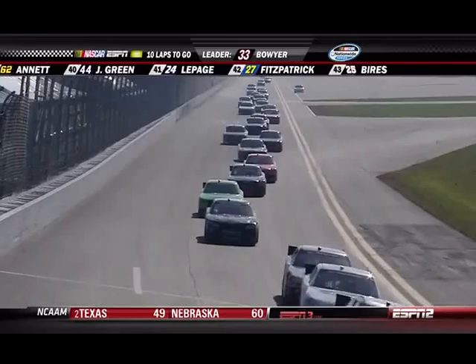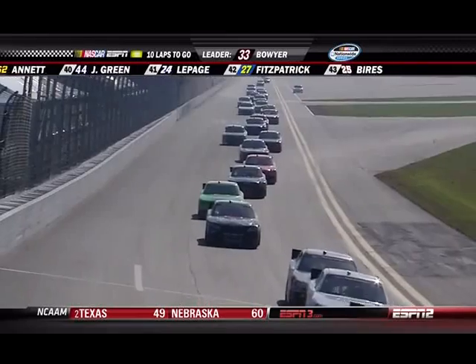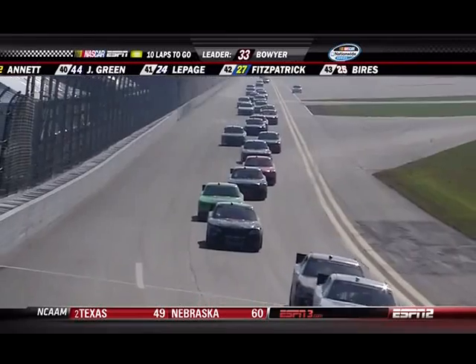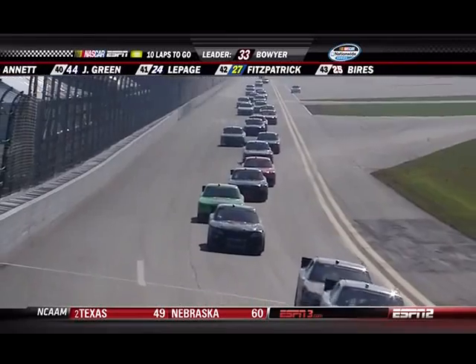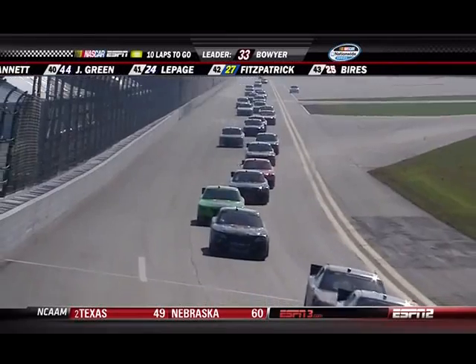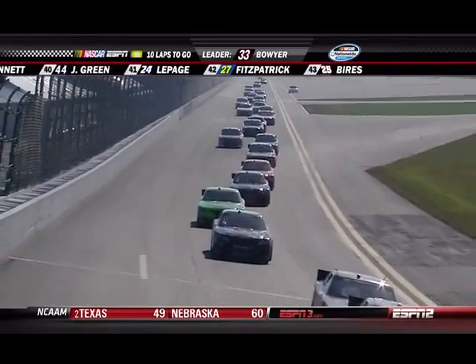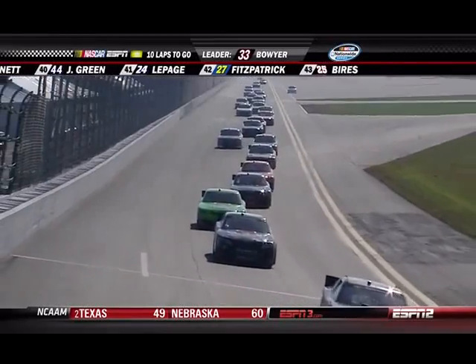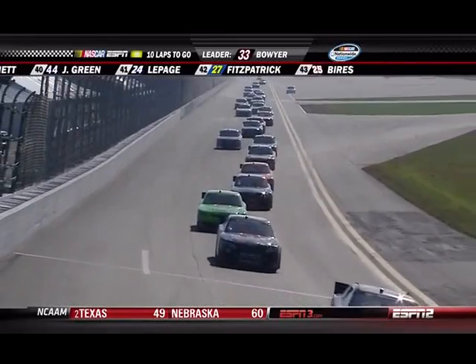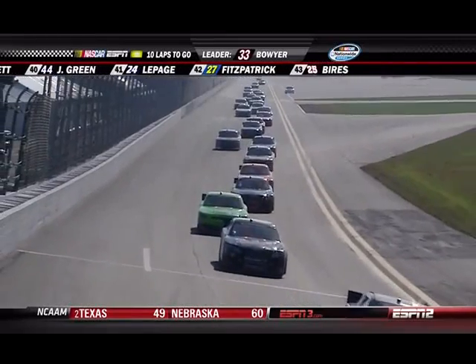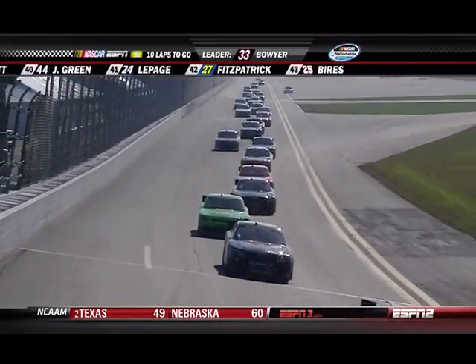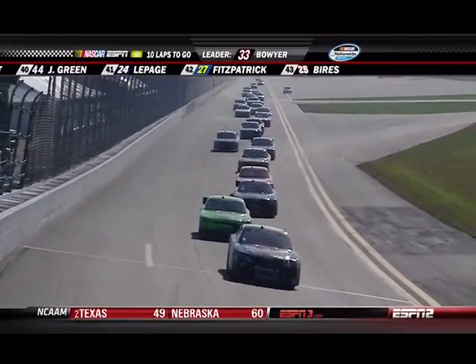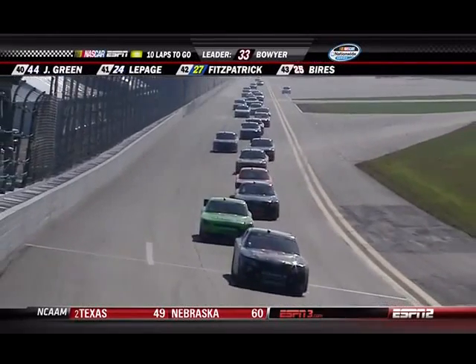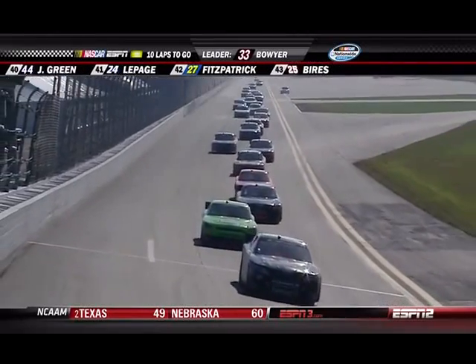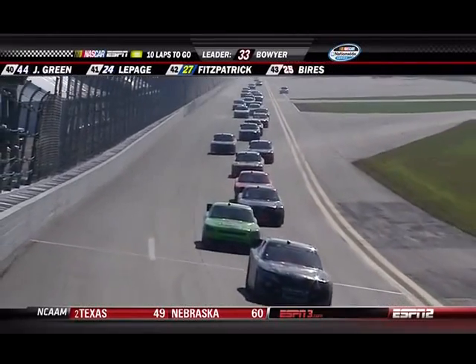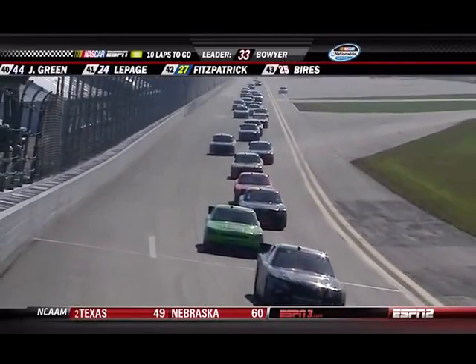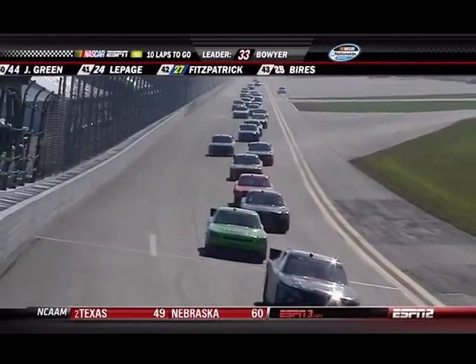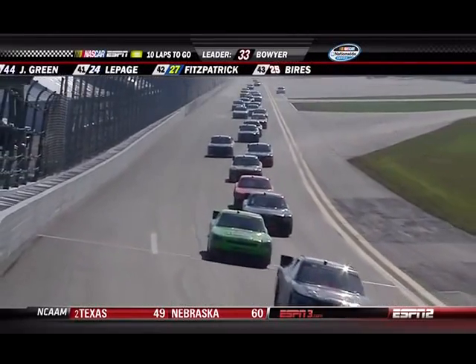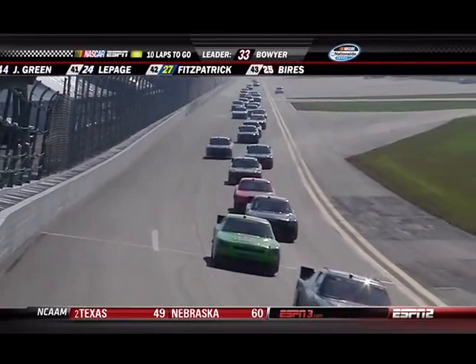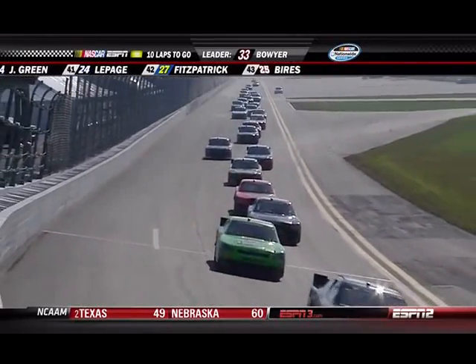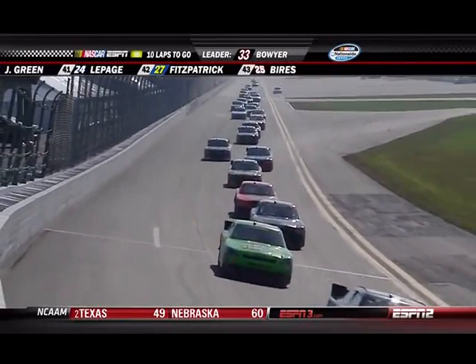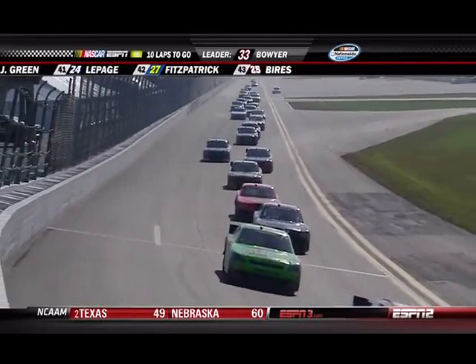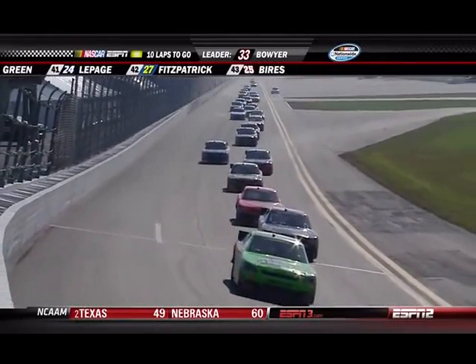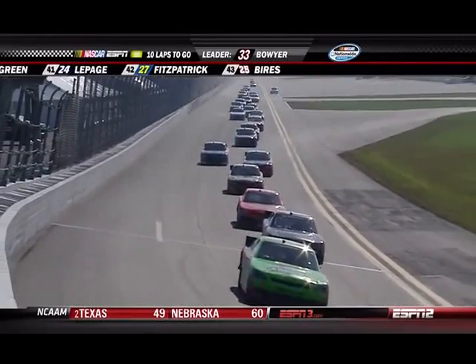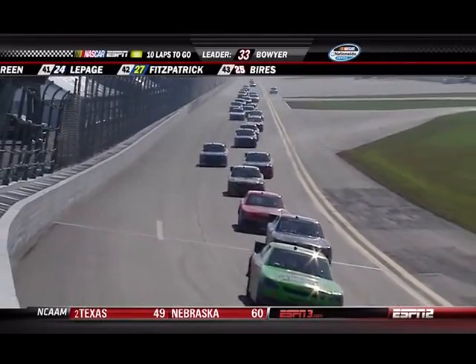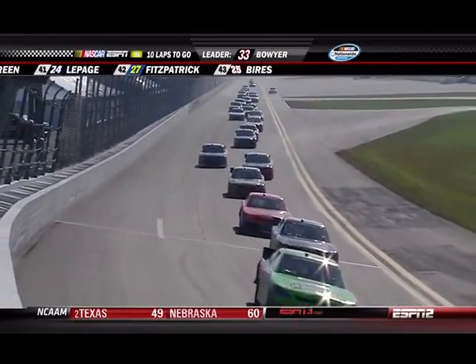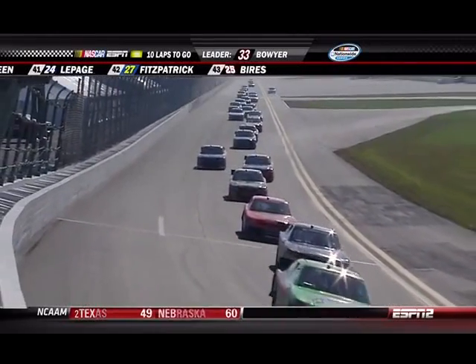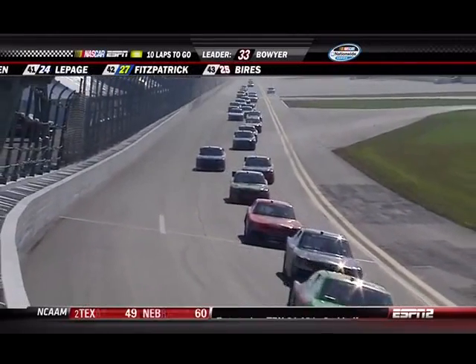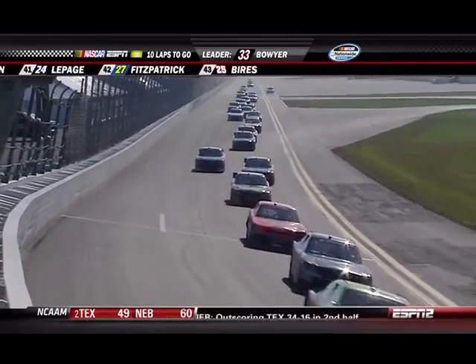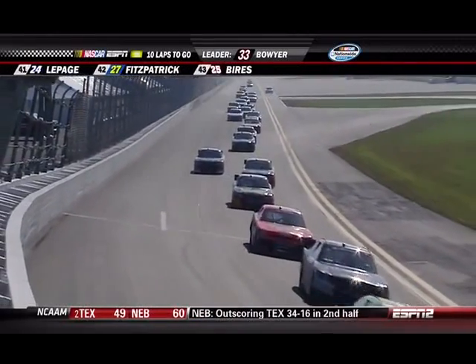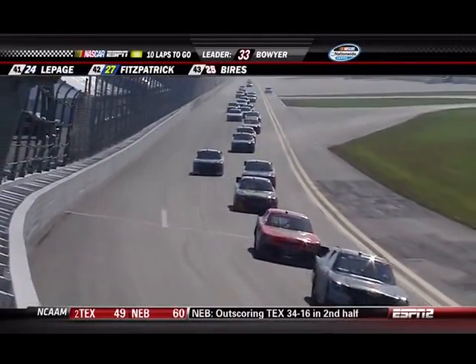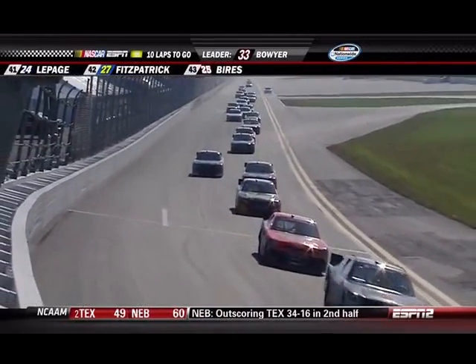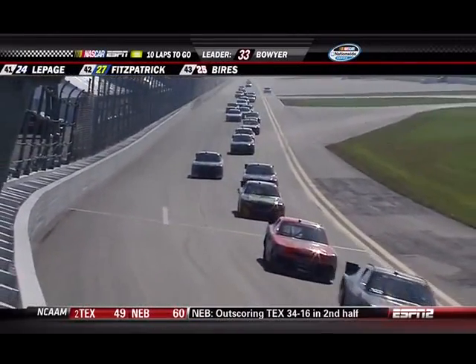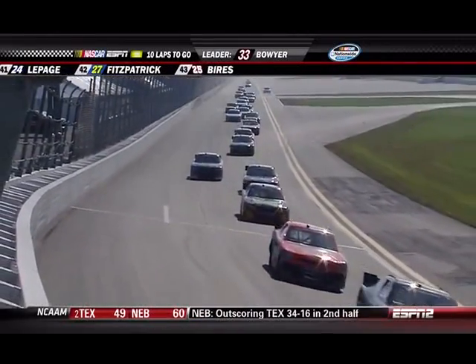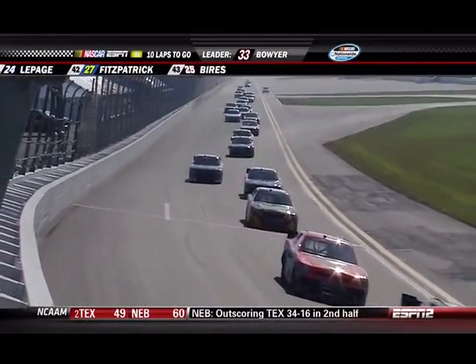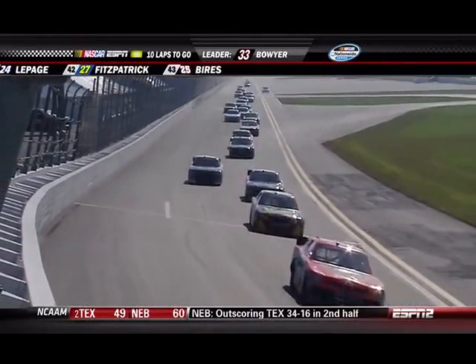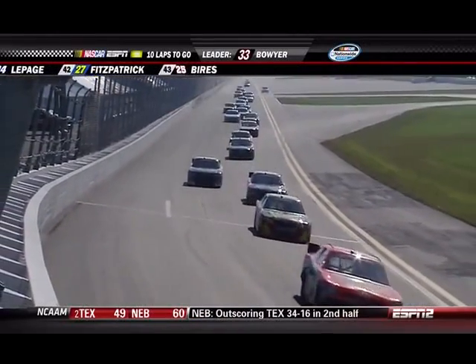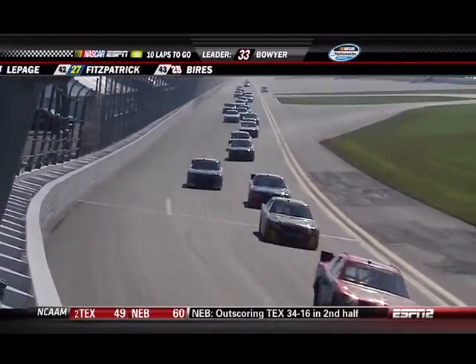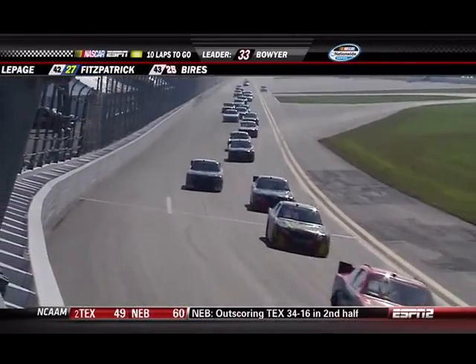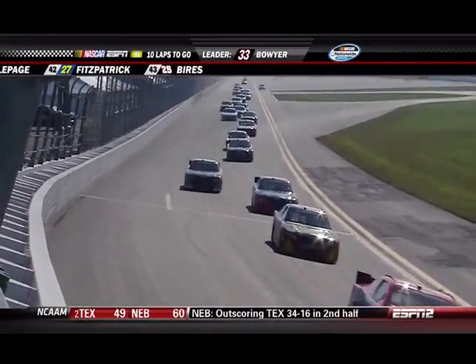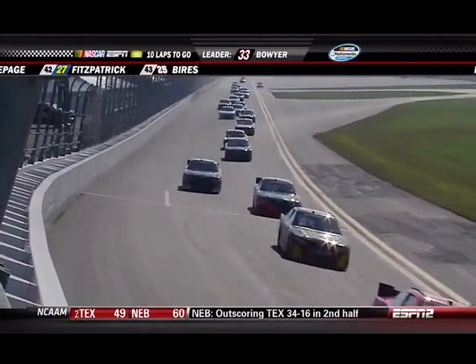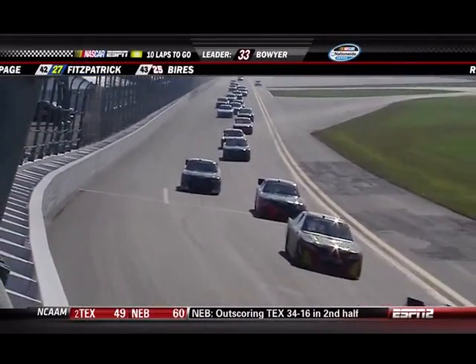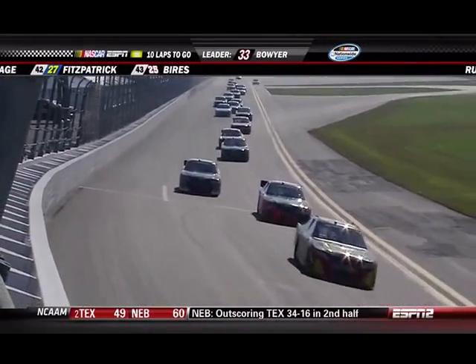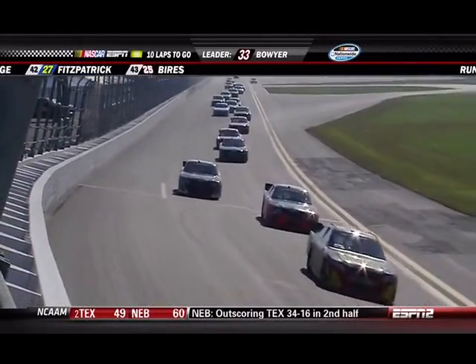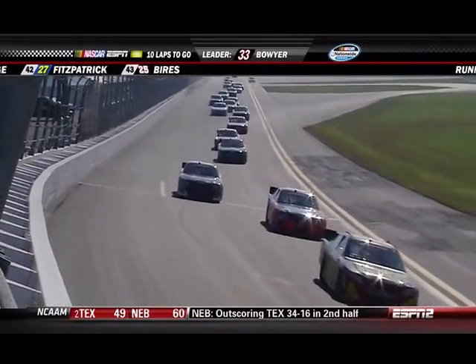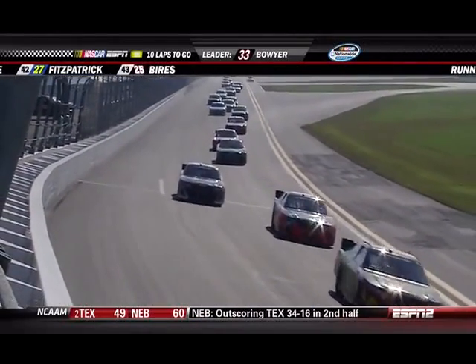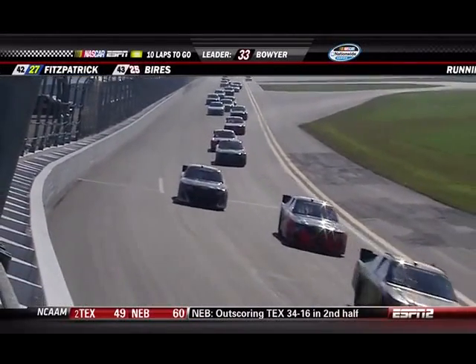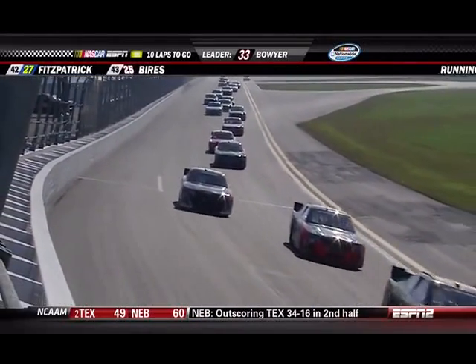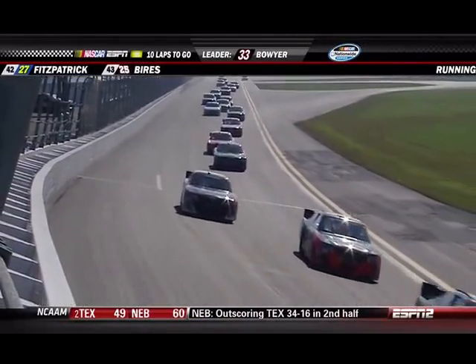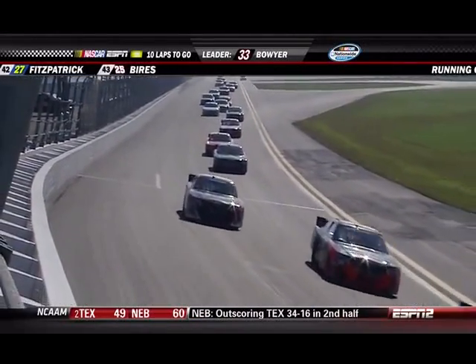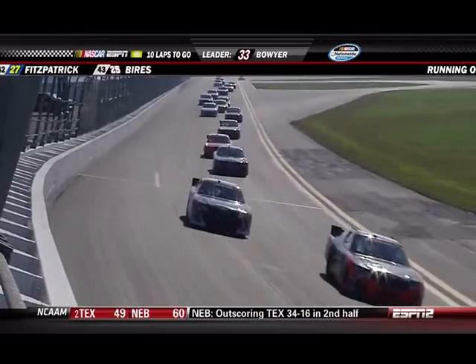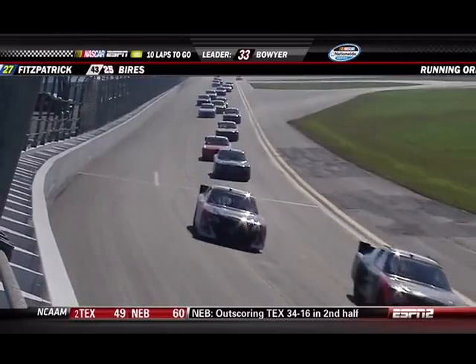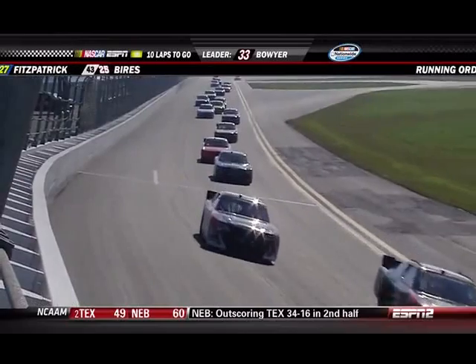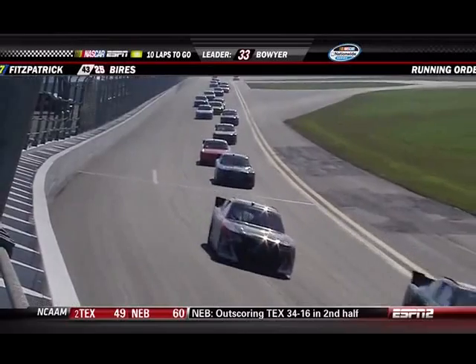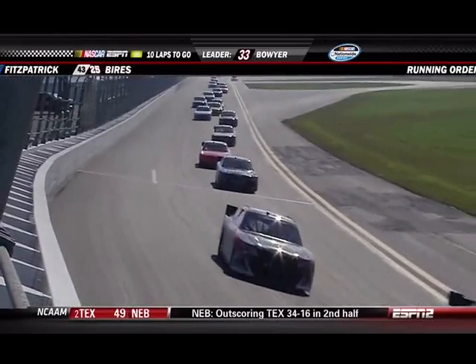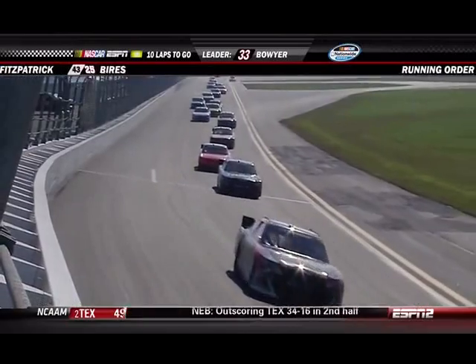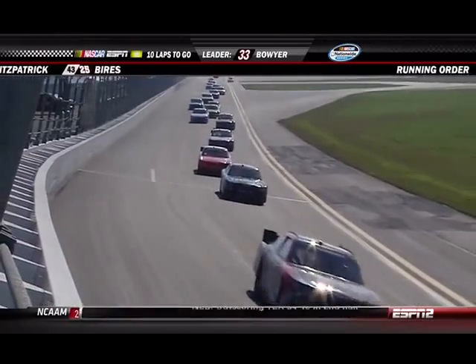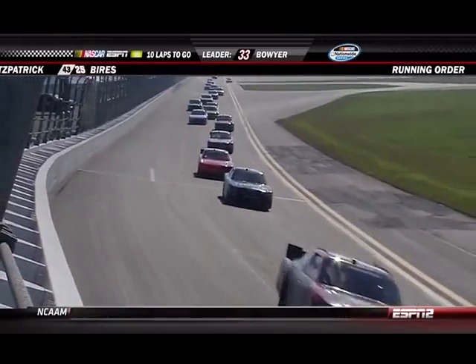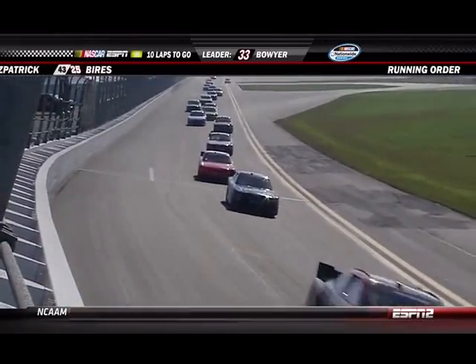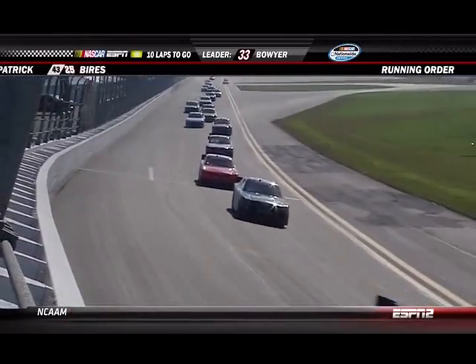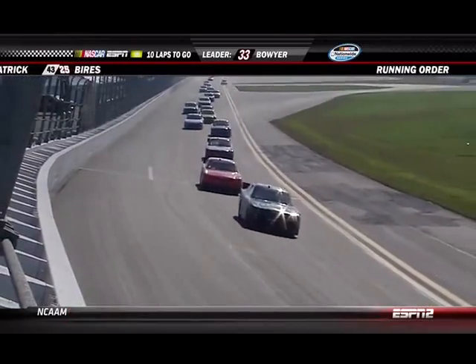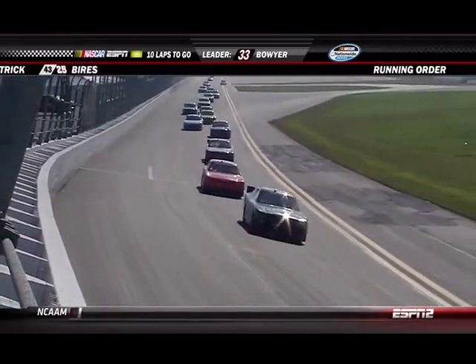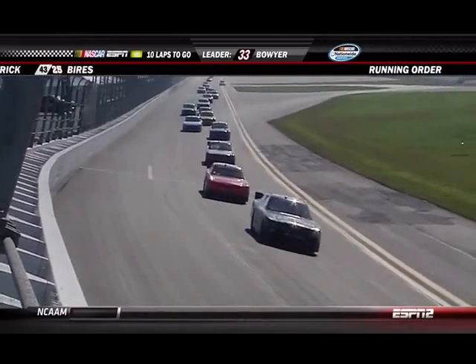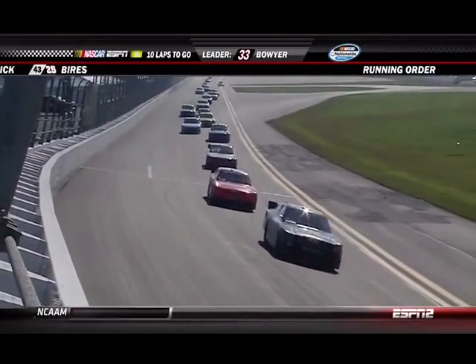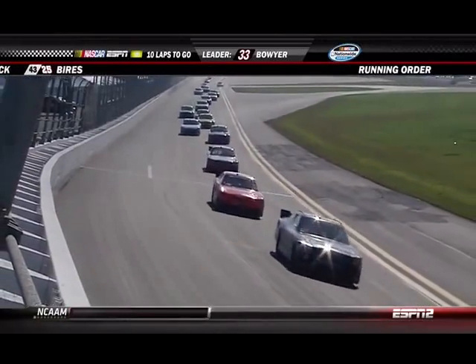The full-time Nationwide Series mark is 36, set in April of 2007 at Talladega.